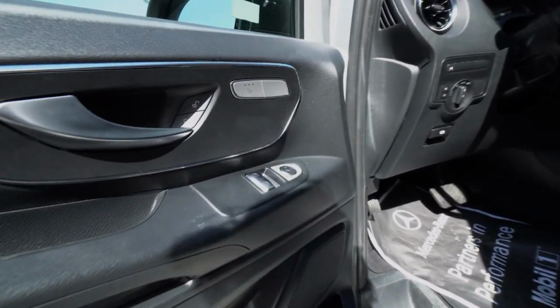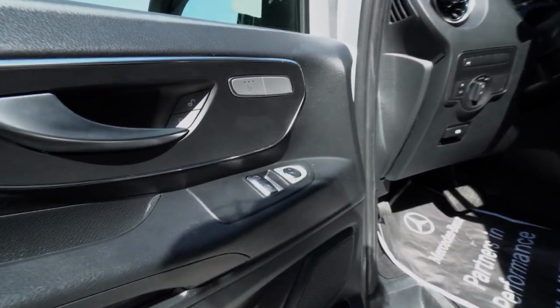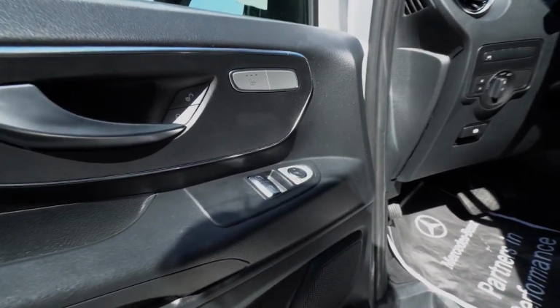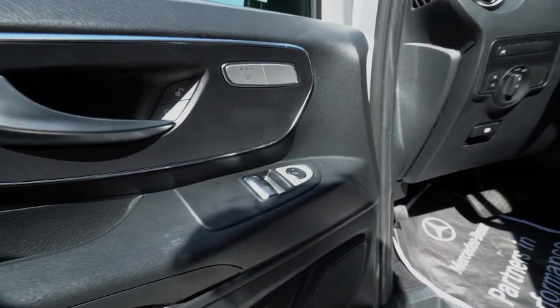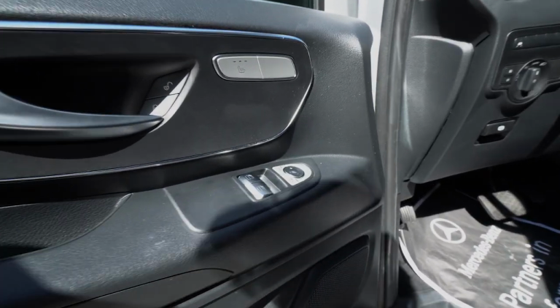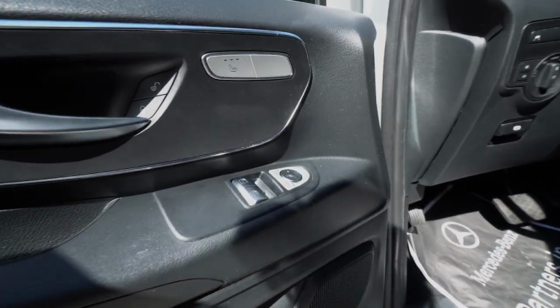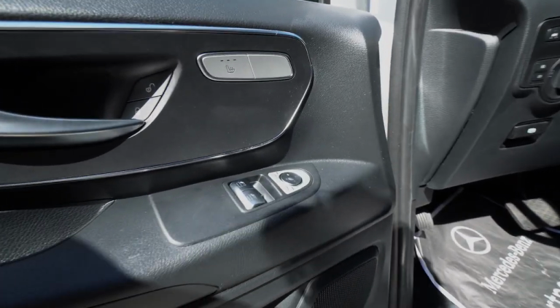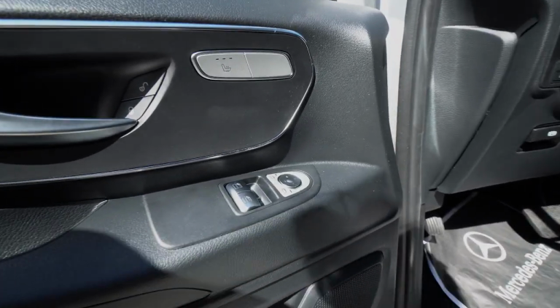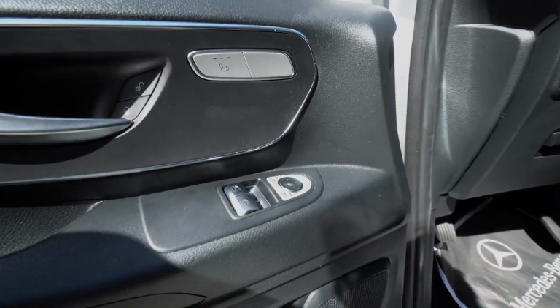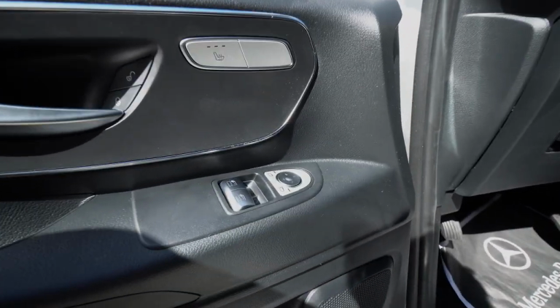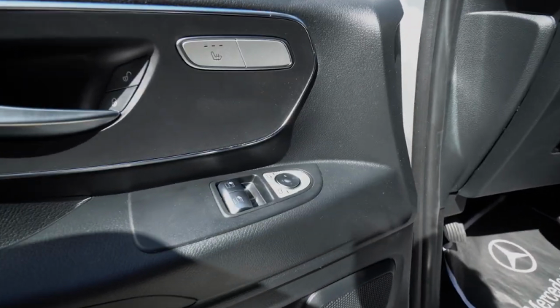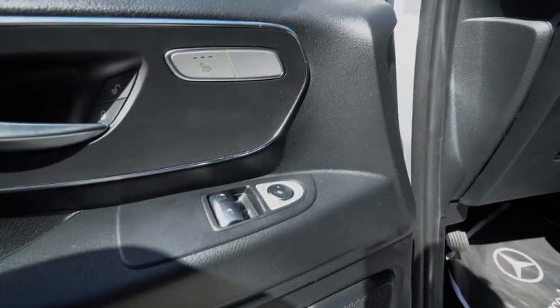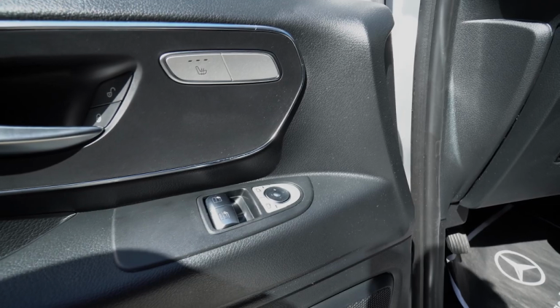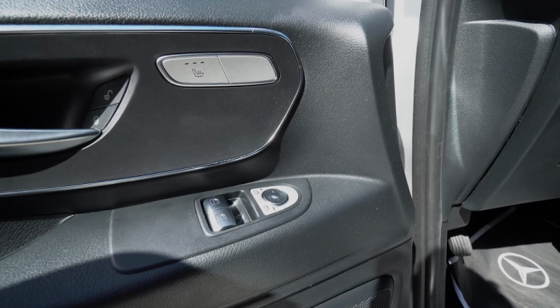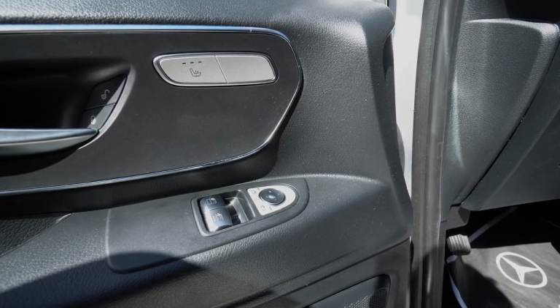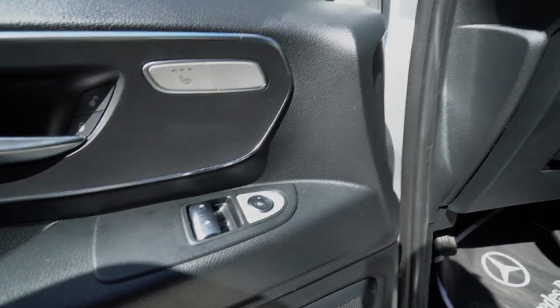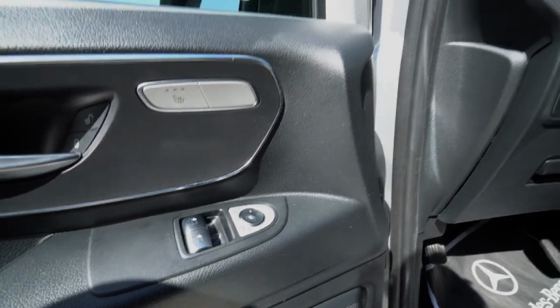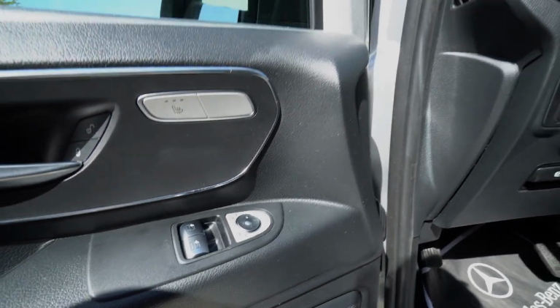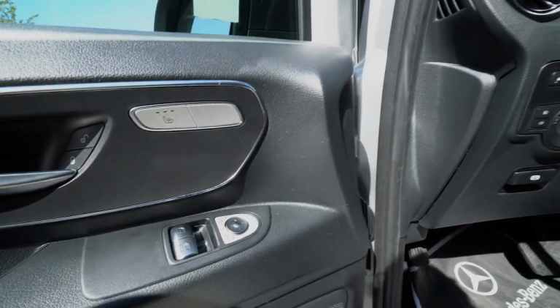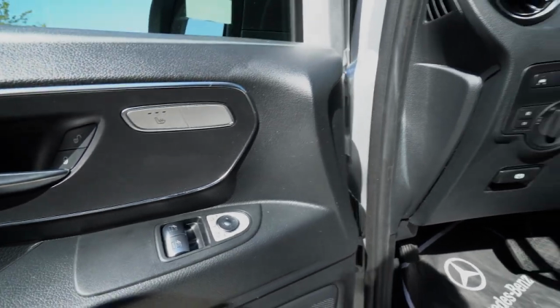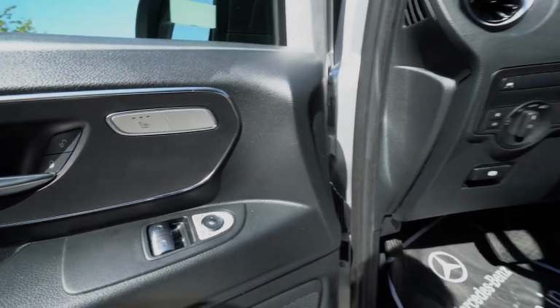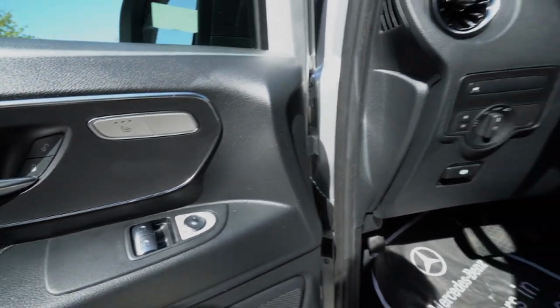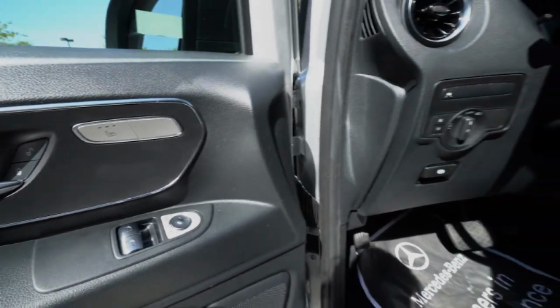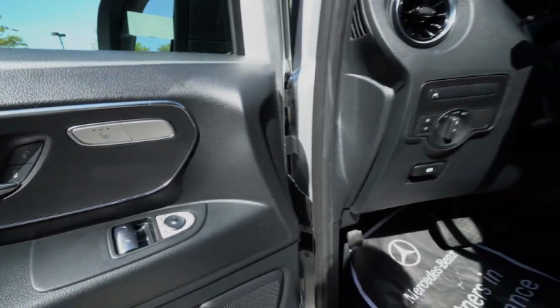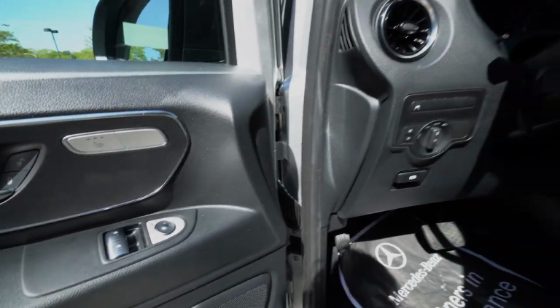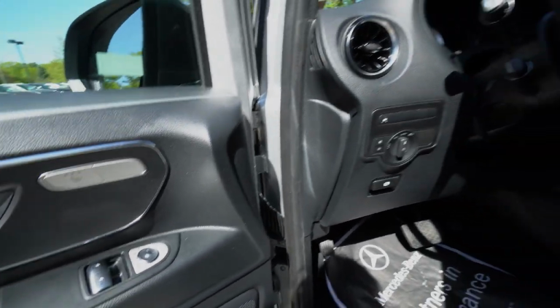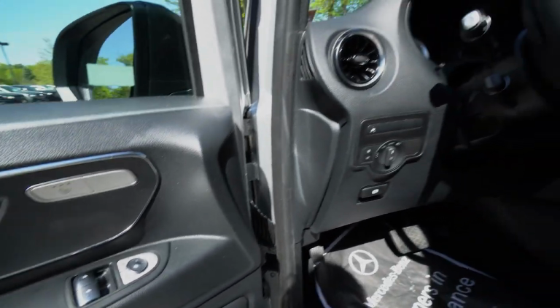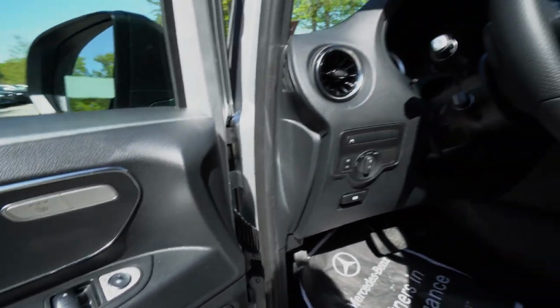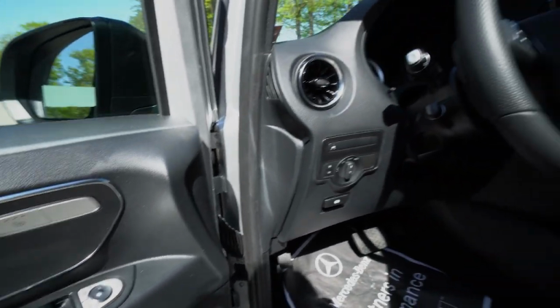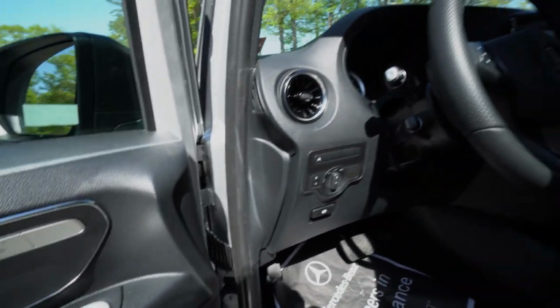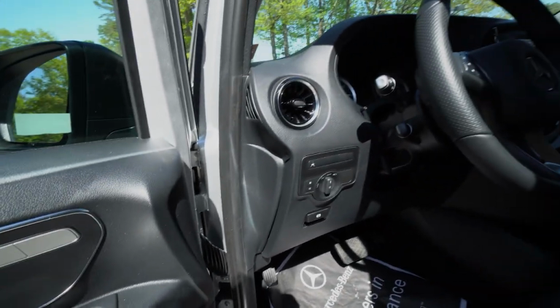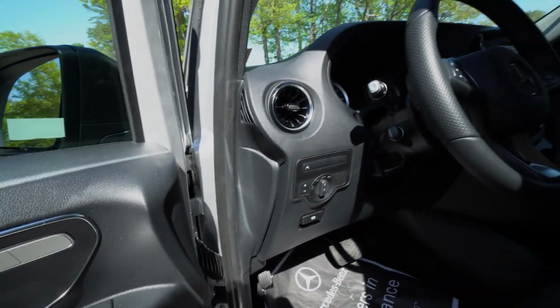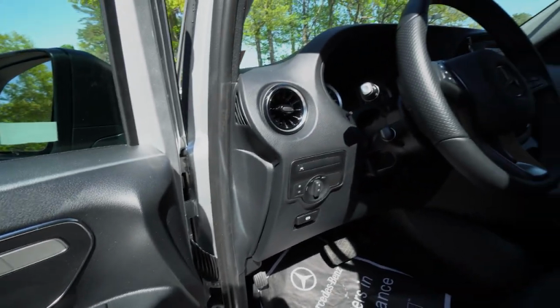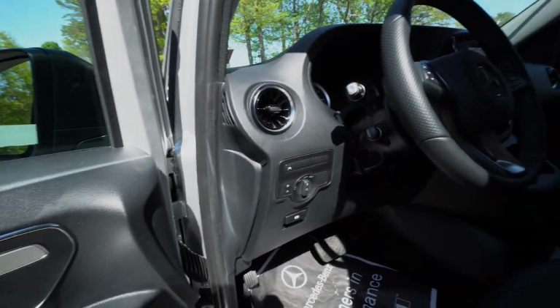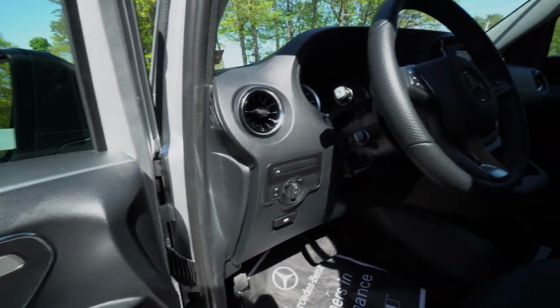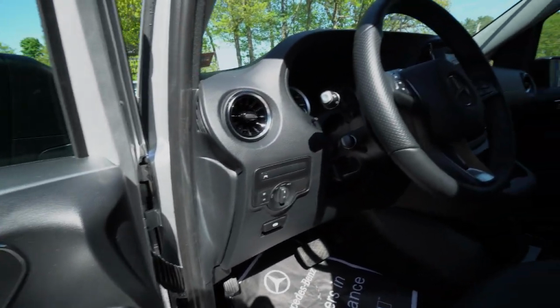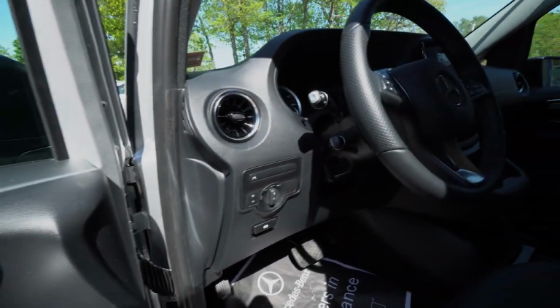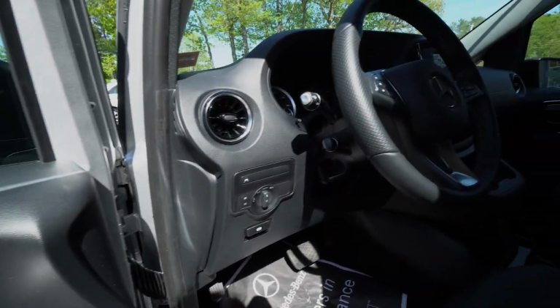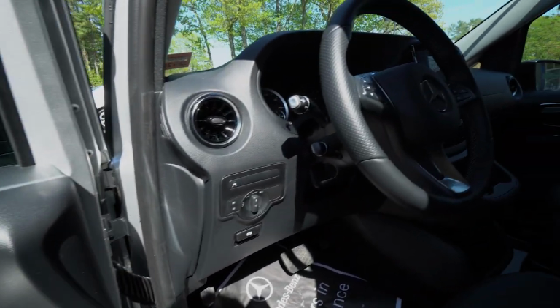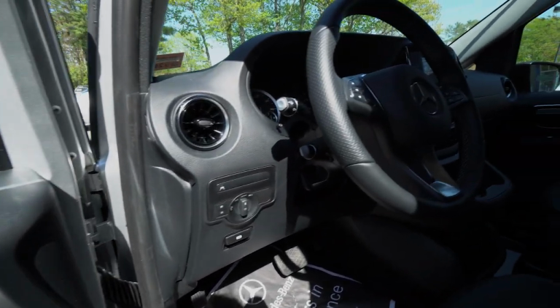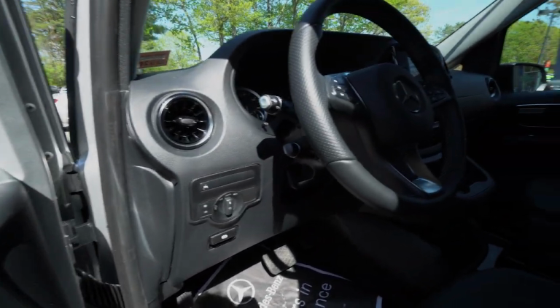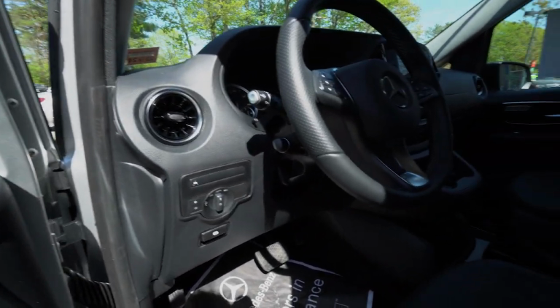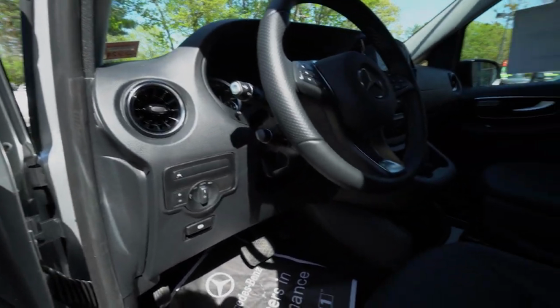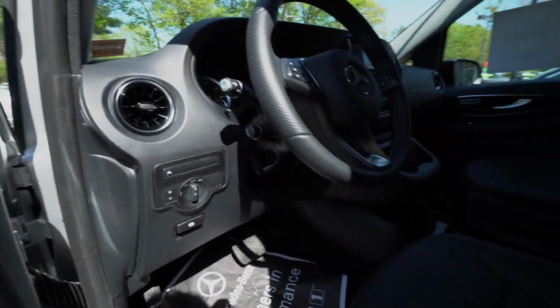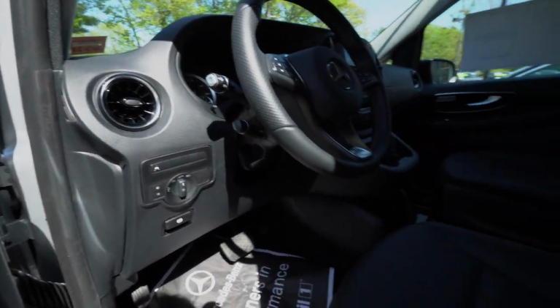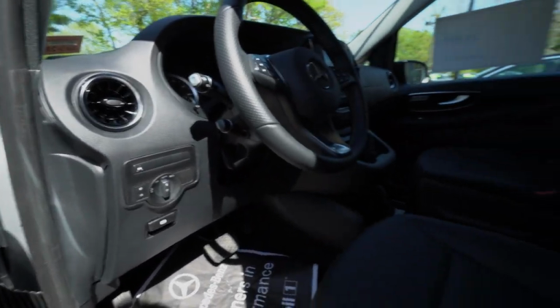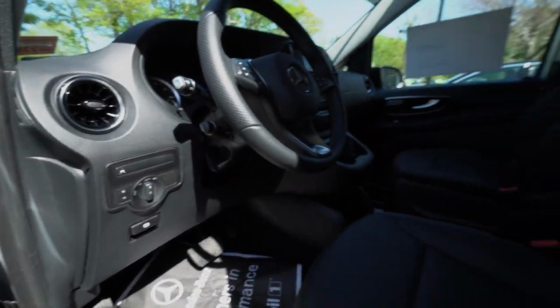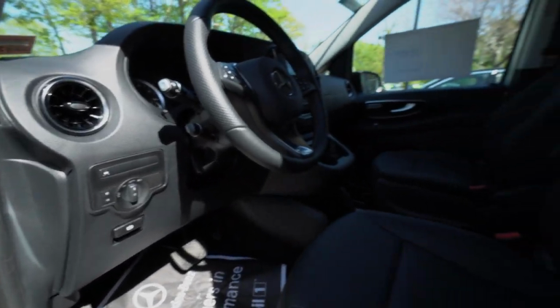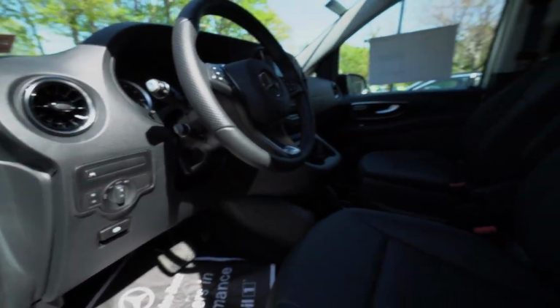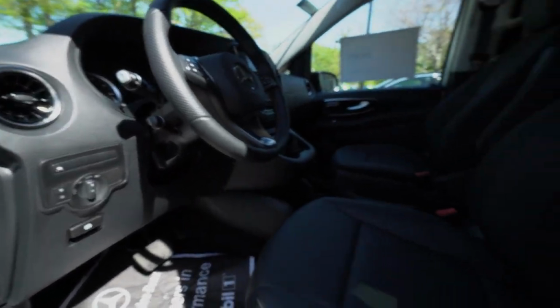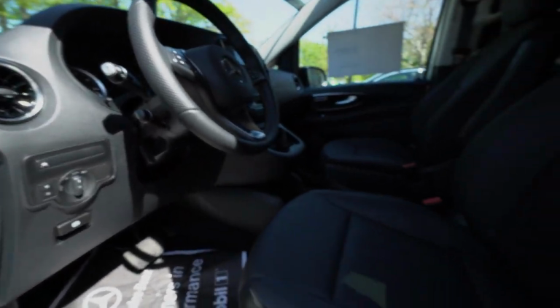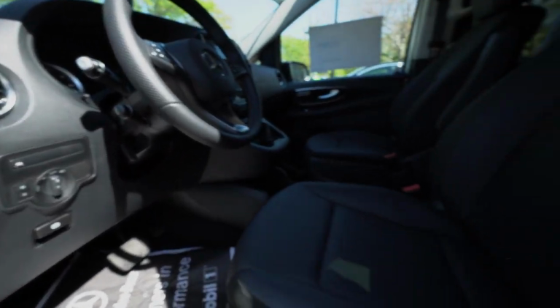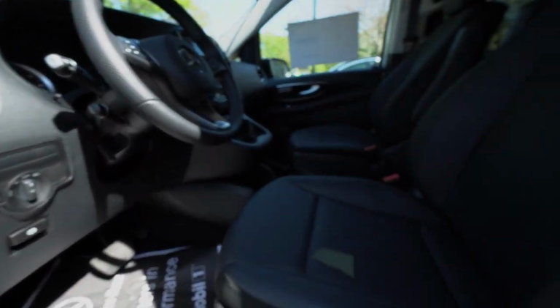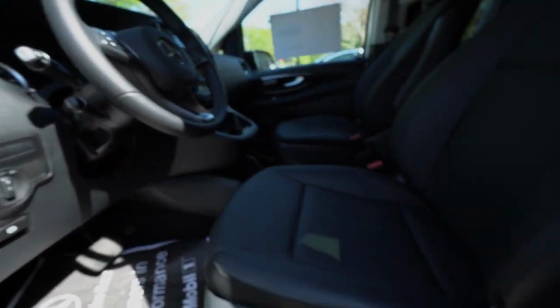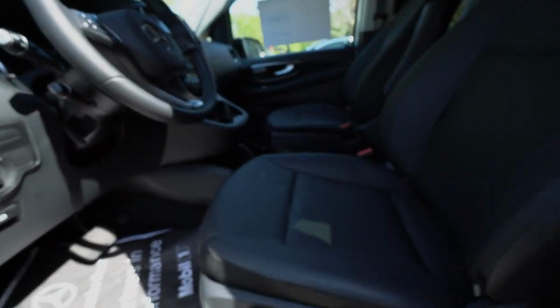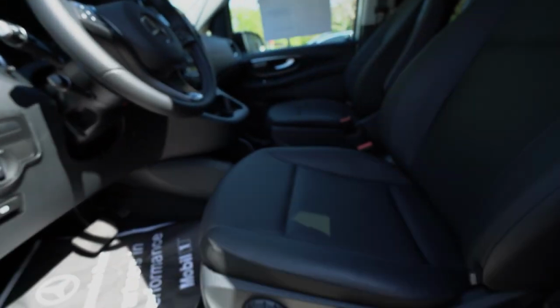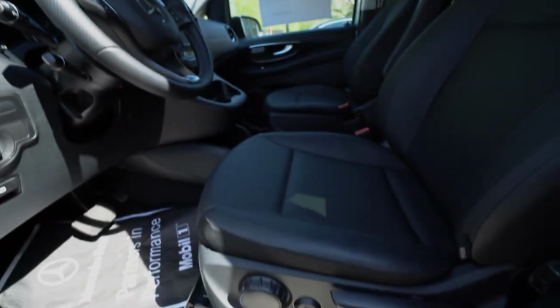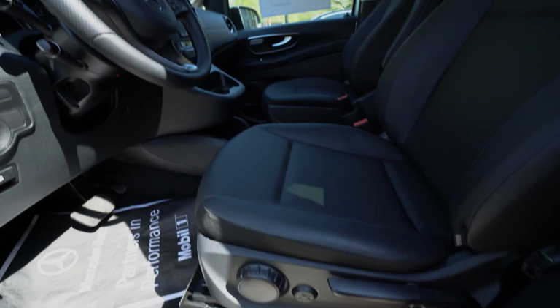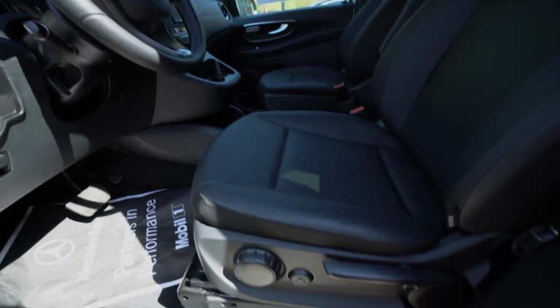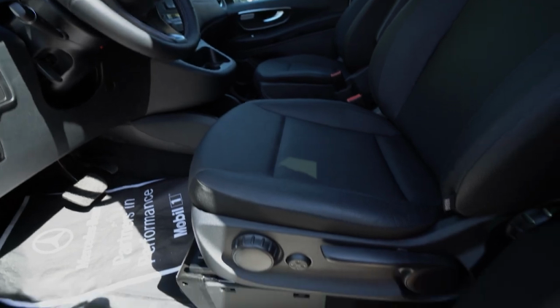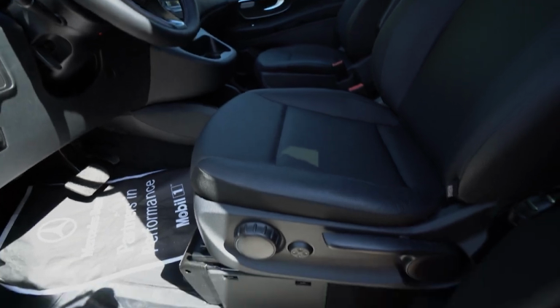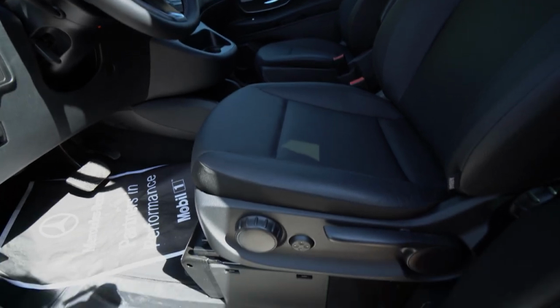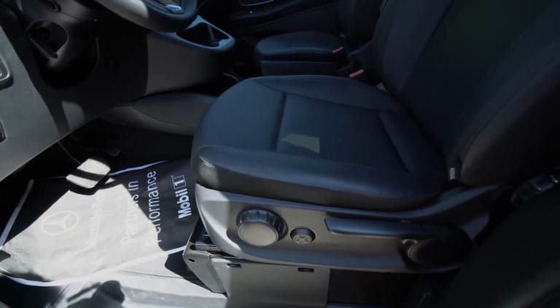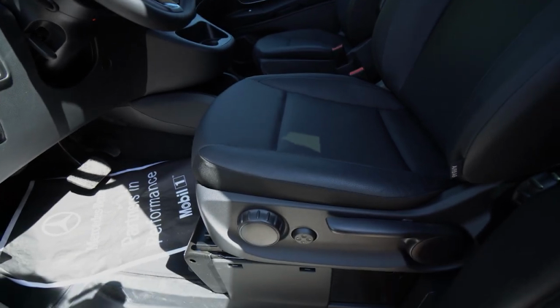There are lots of cupholders on the dashboard as well as the center. All the seat controls mirror both sides and you've got heated seats on both ends.